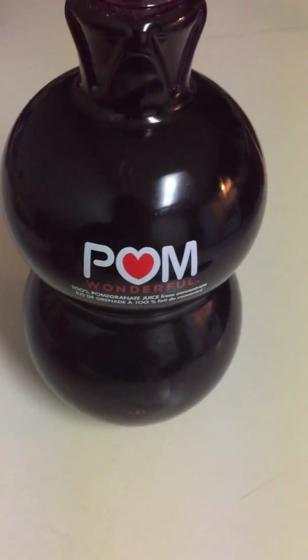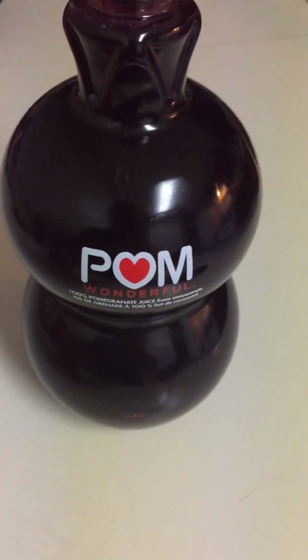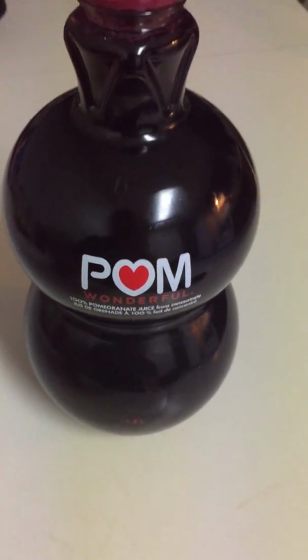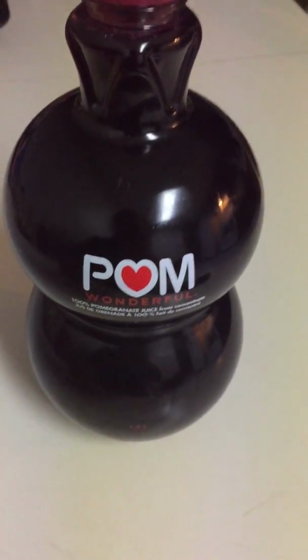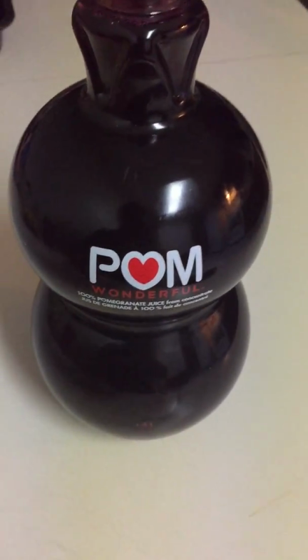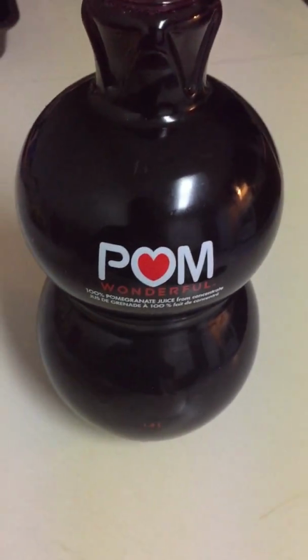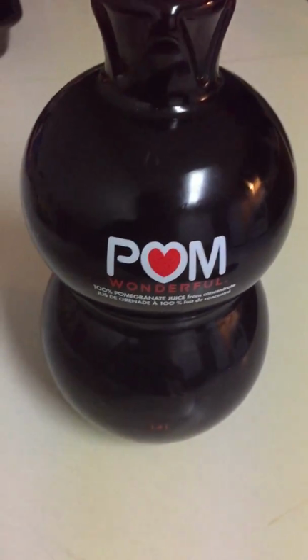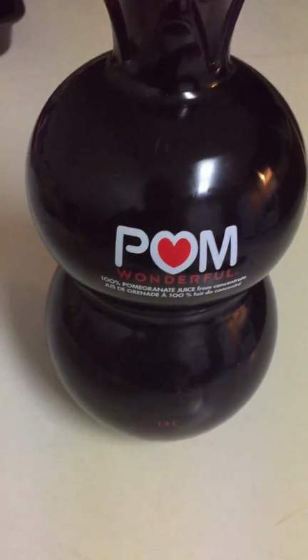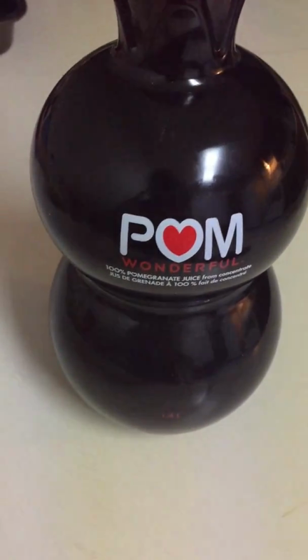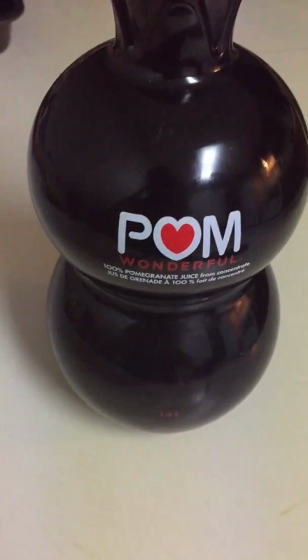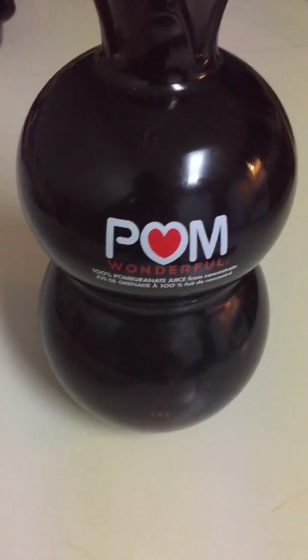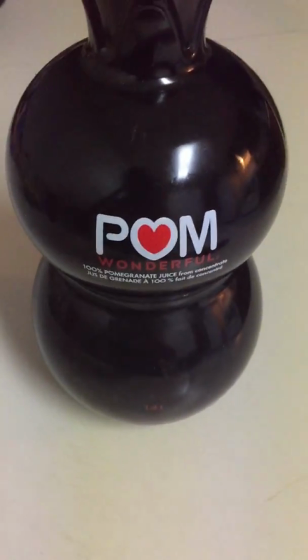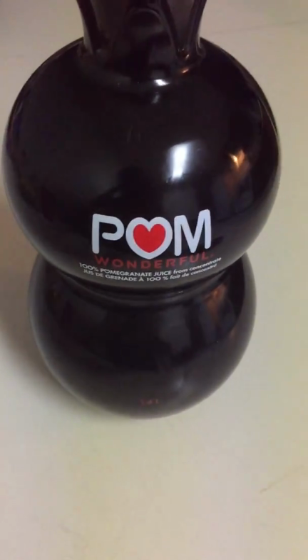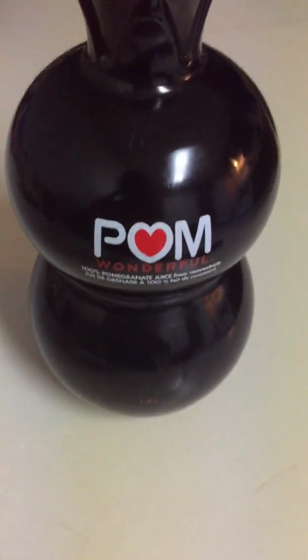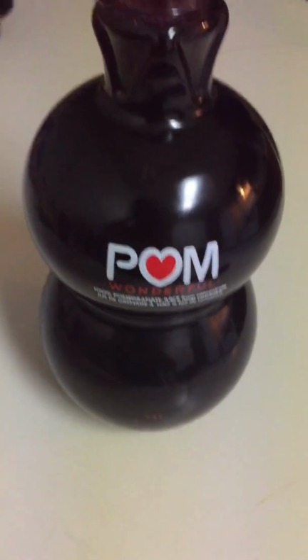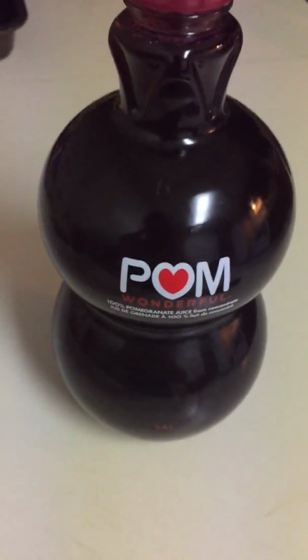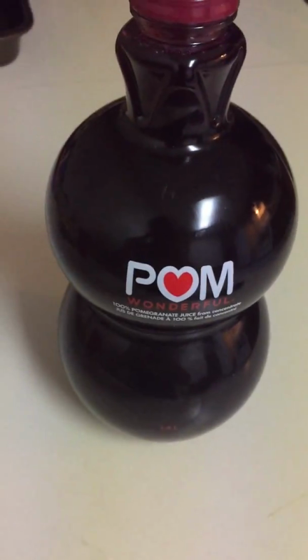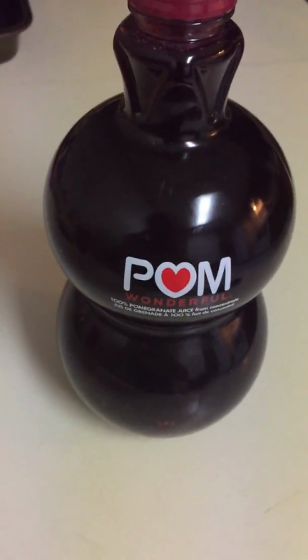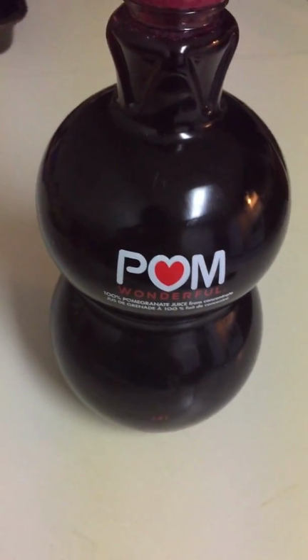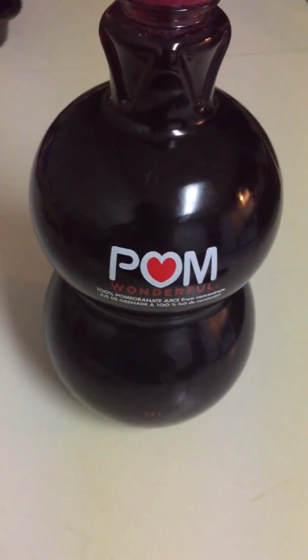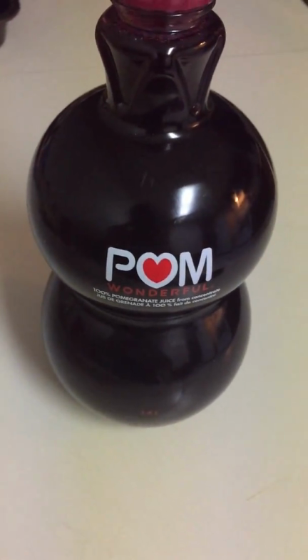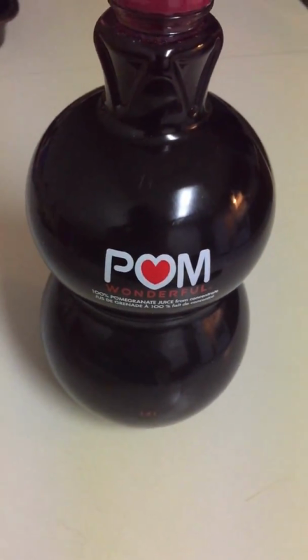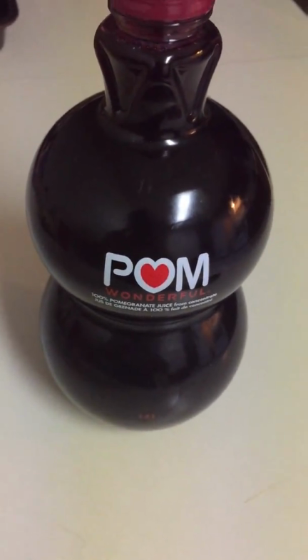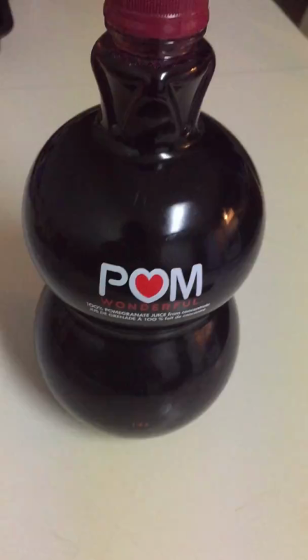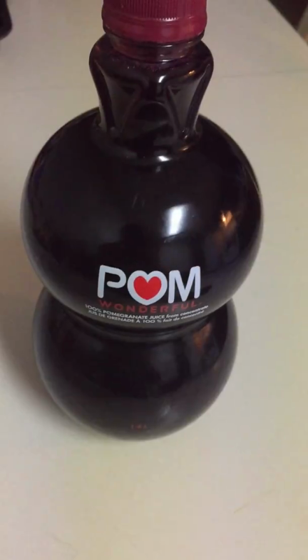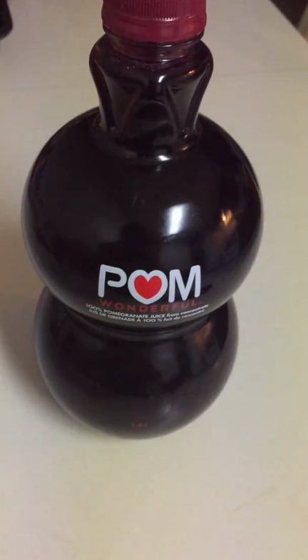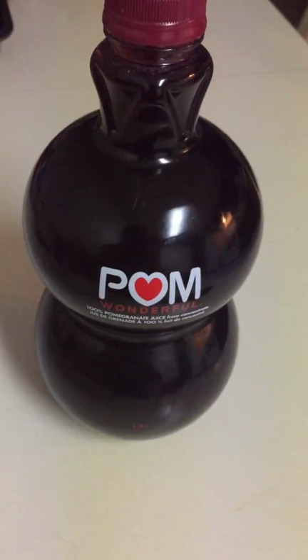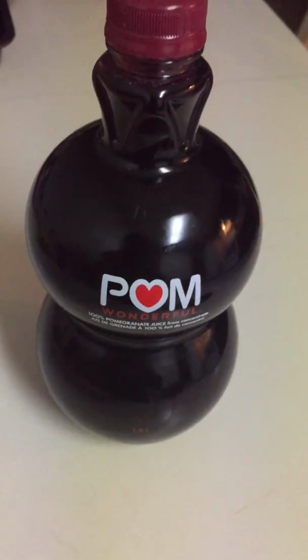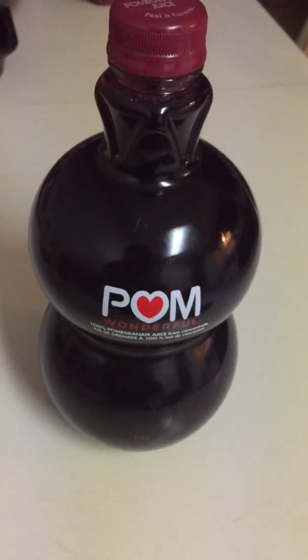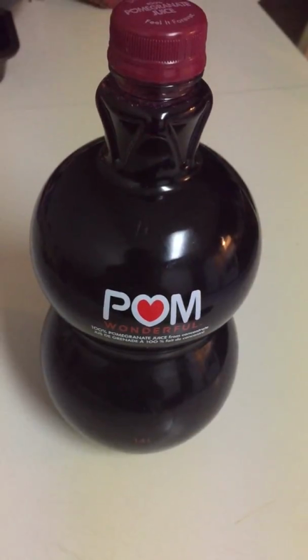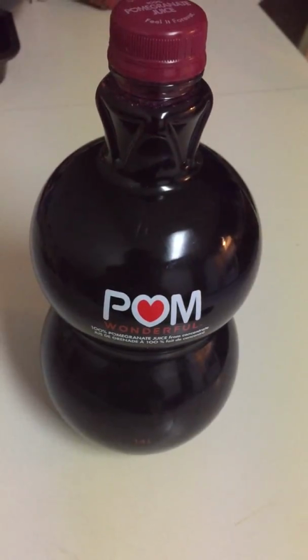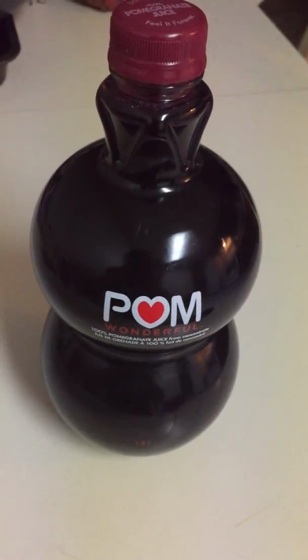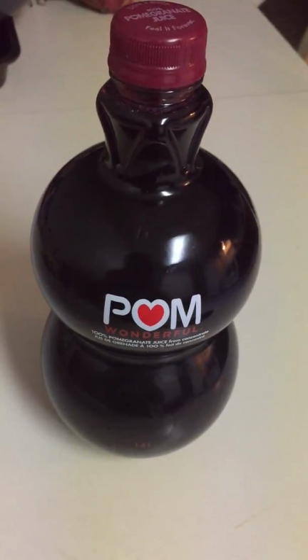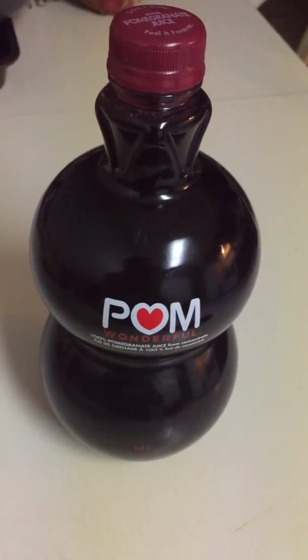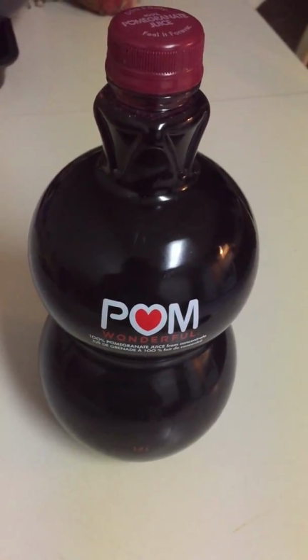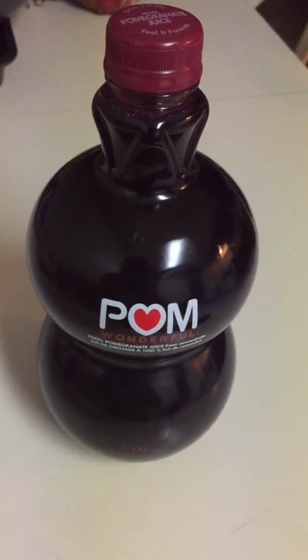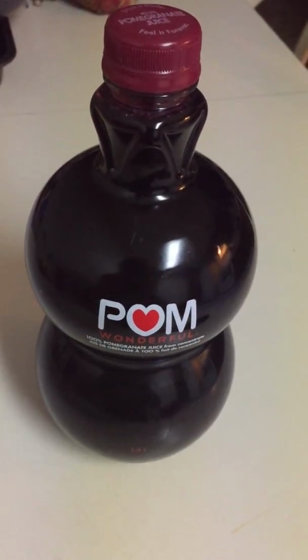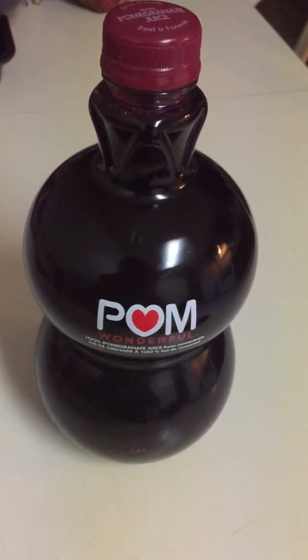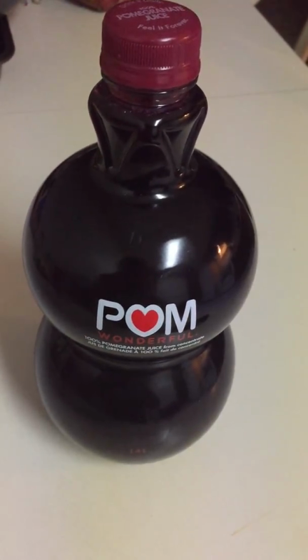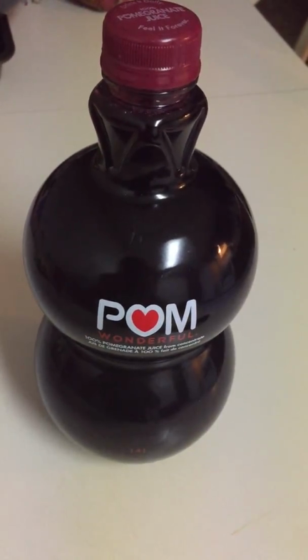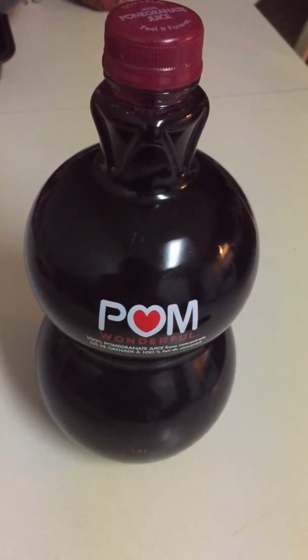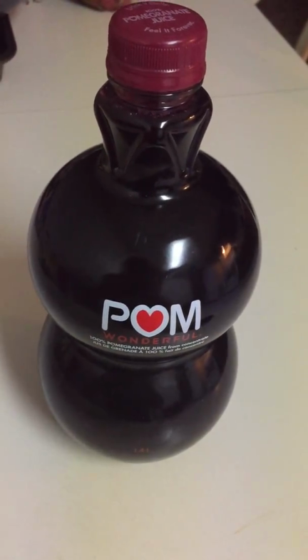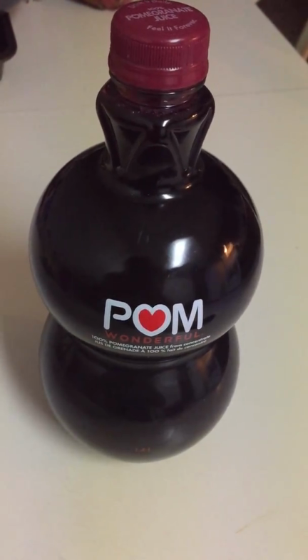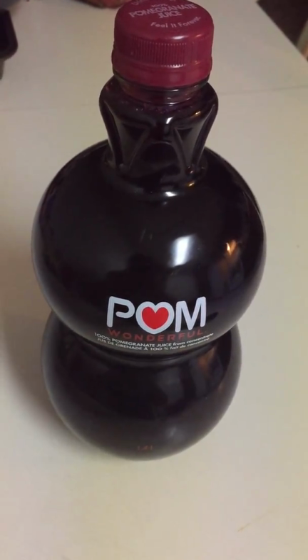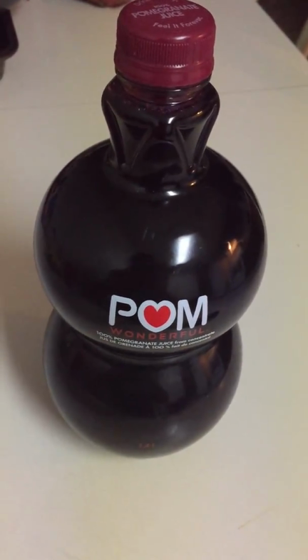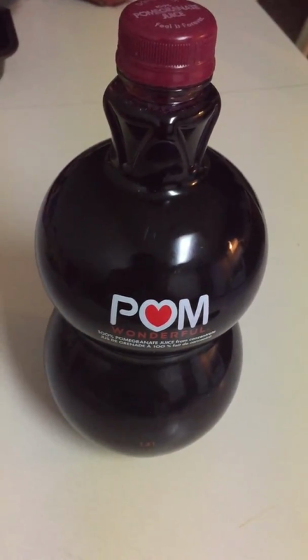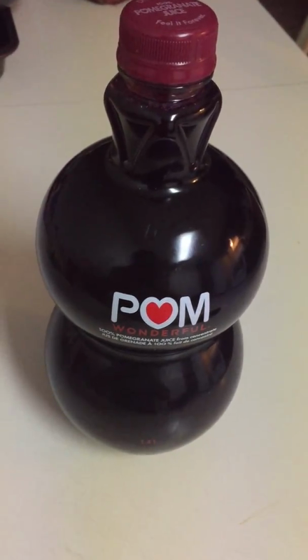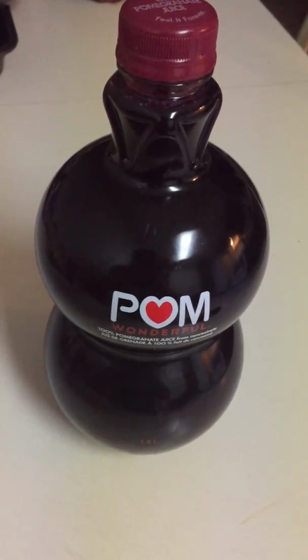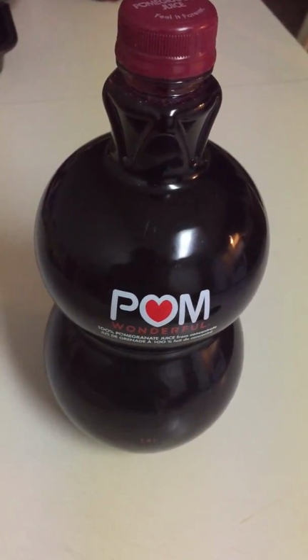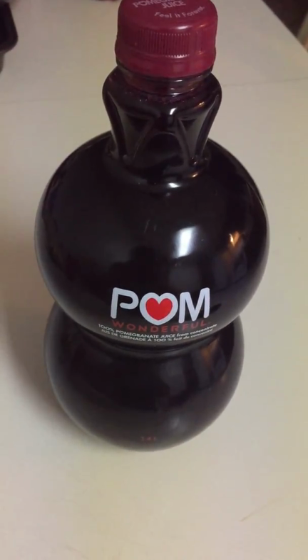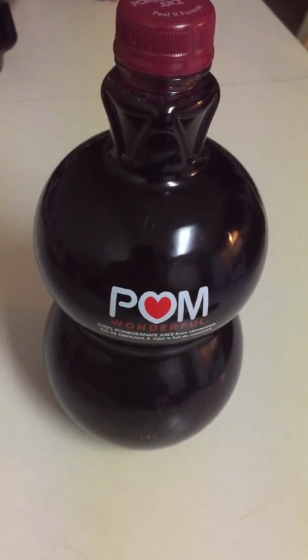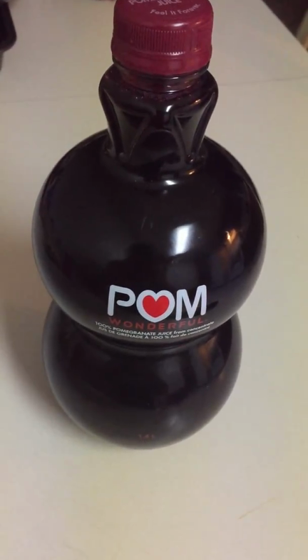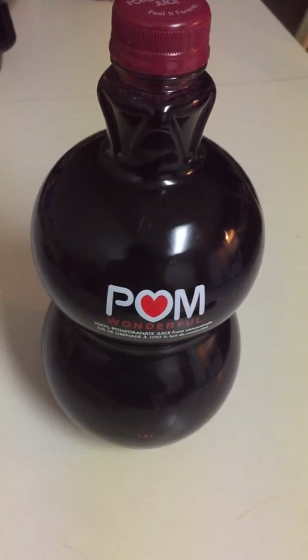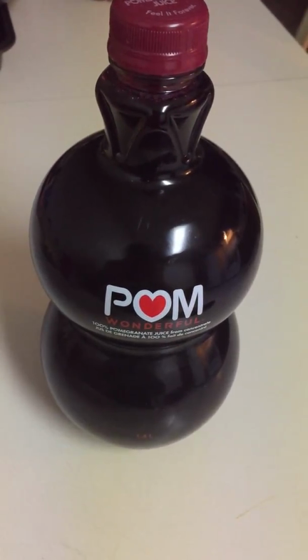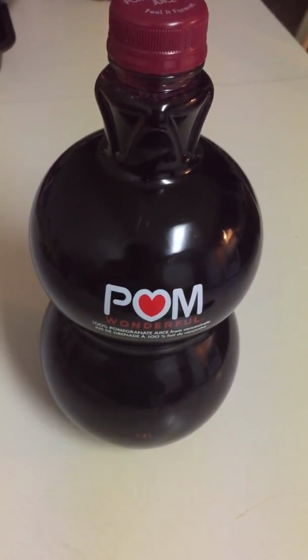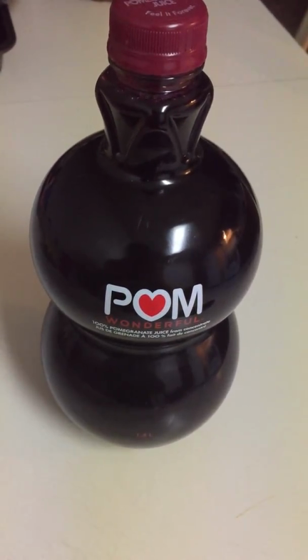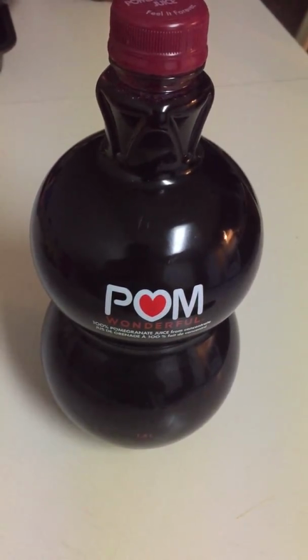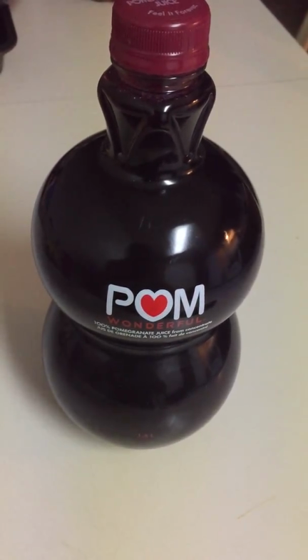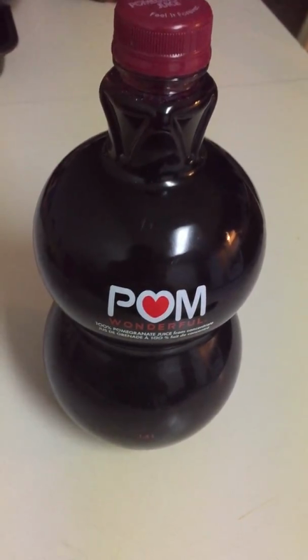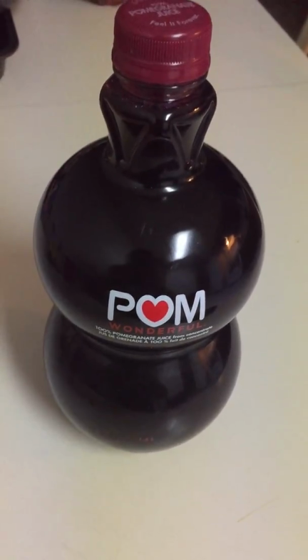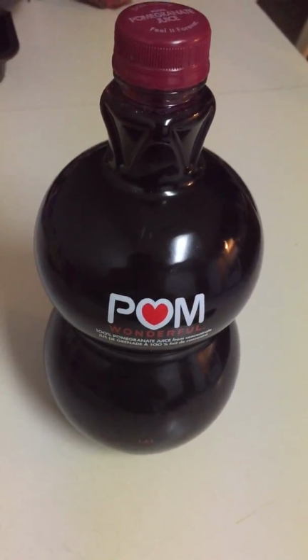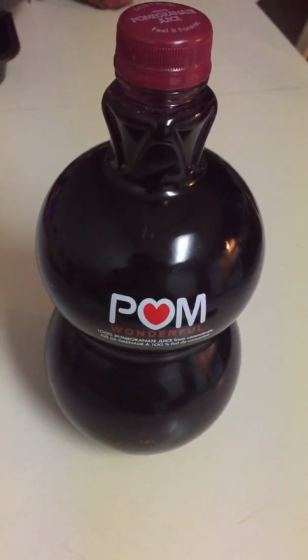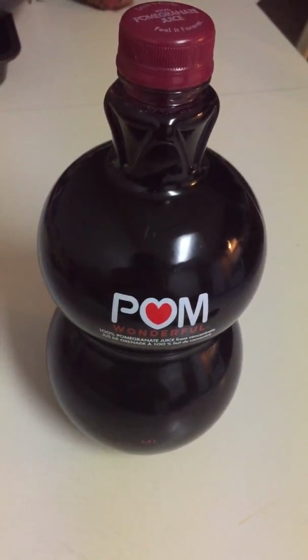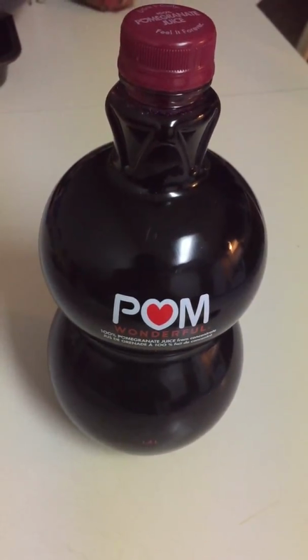And that's it — Pom Wonderful brand pomegranate juice. Thanks for watching.